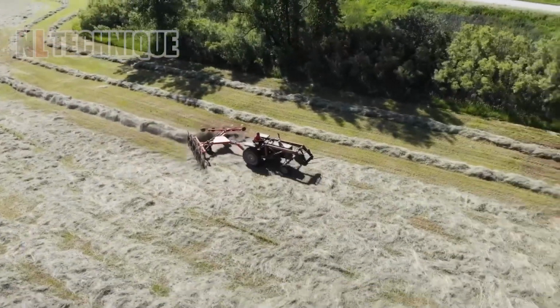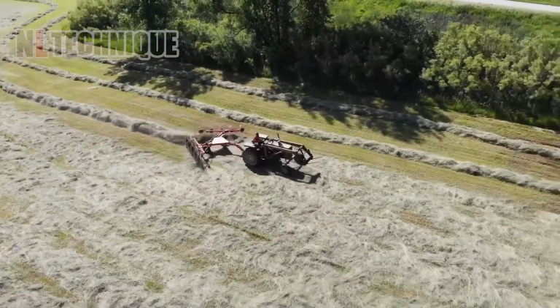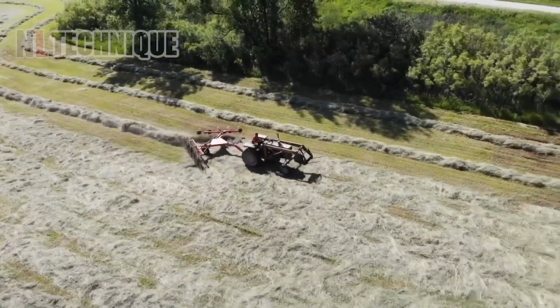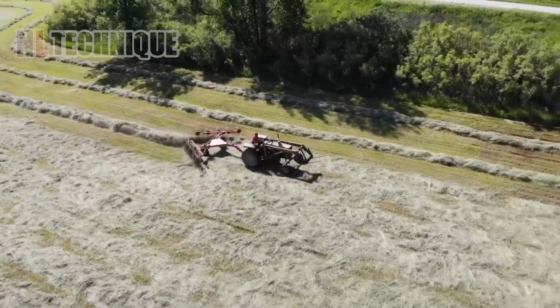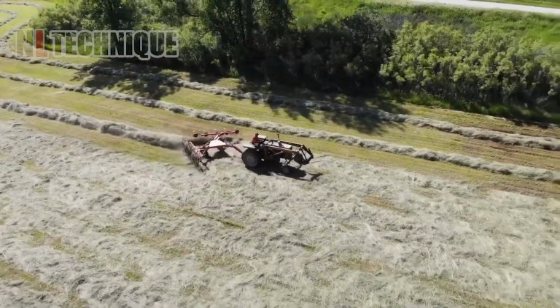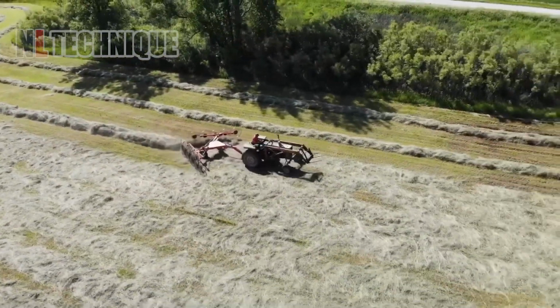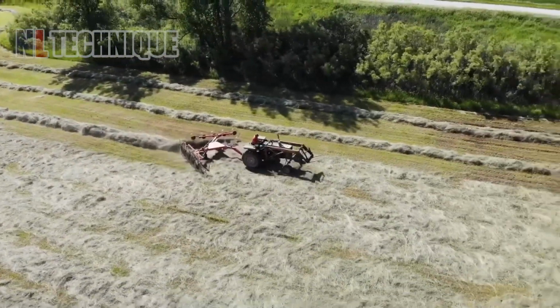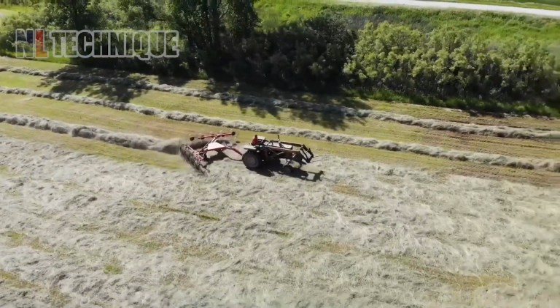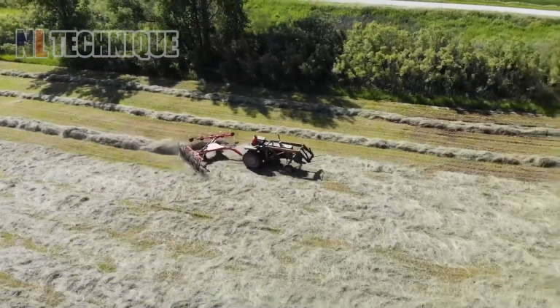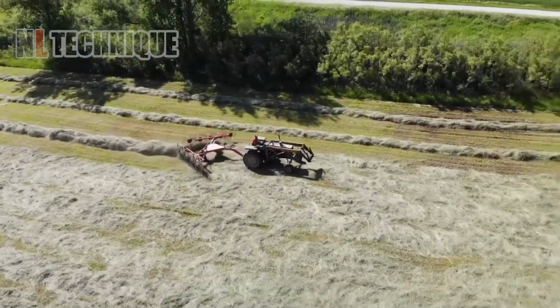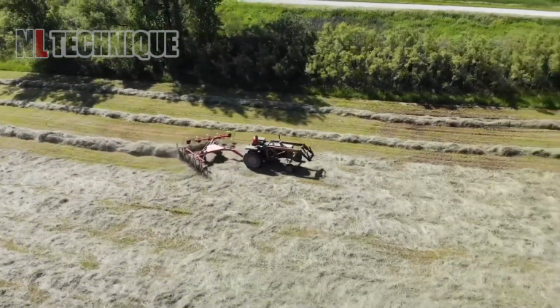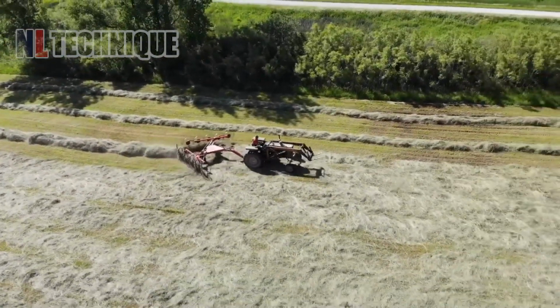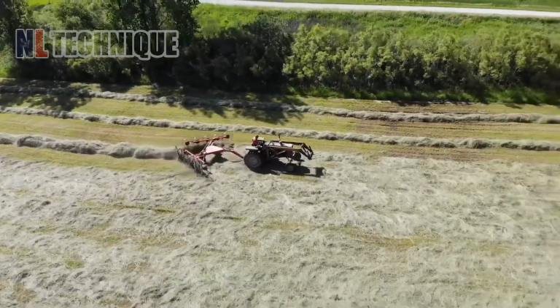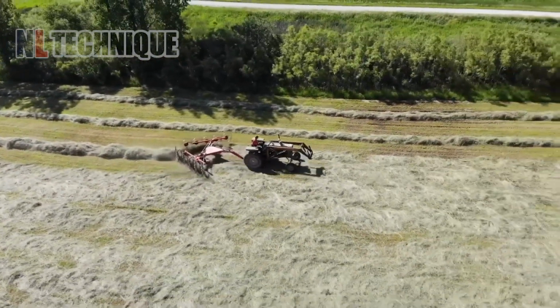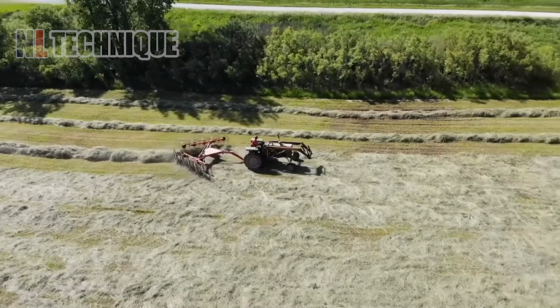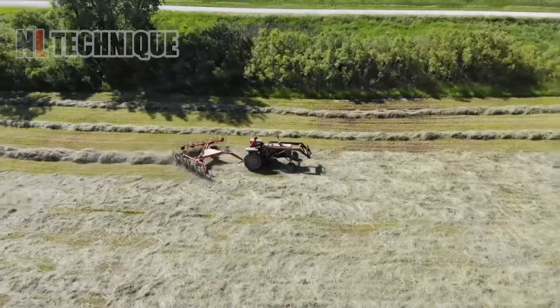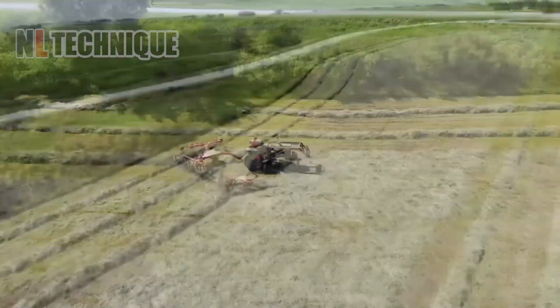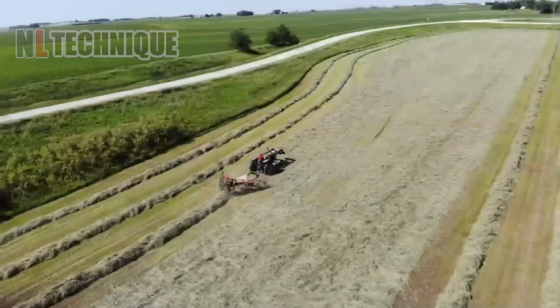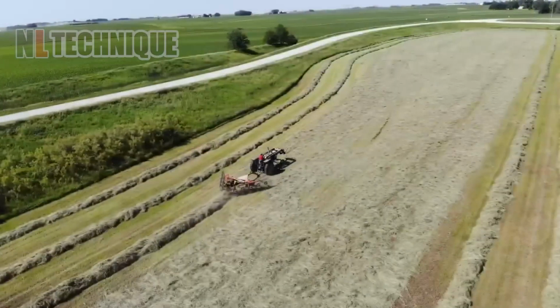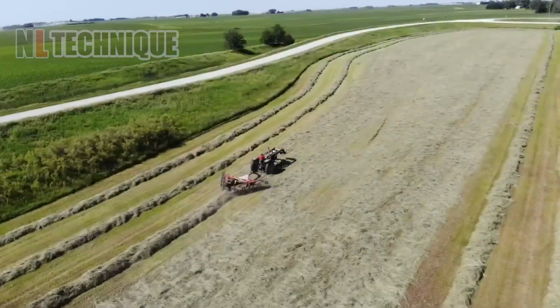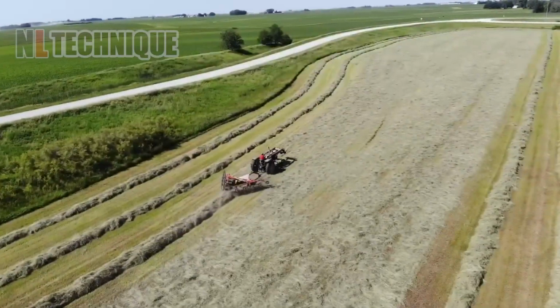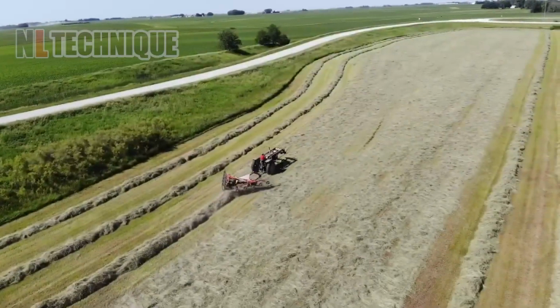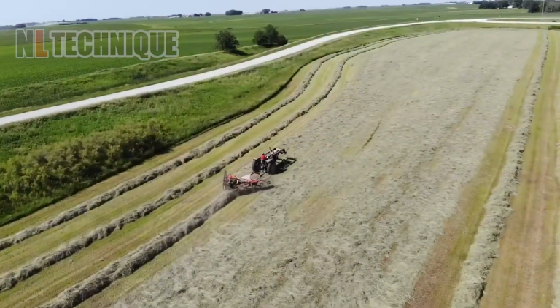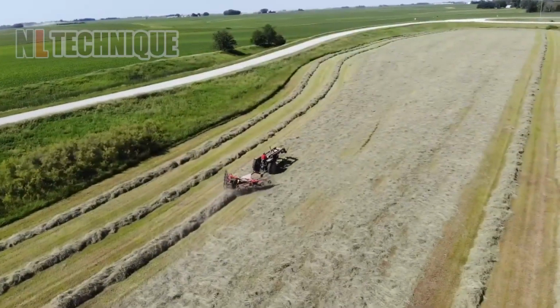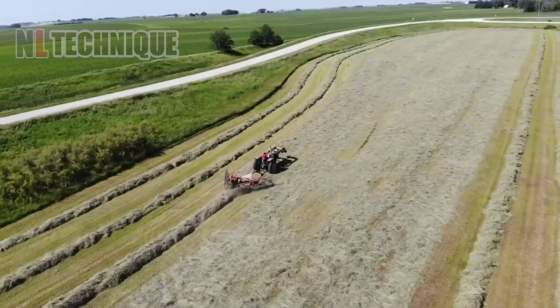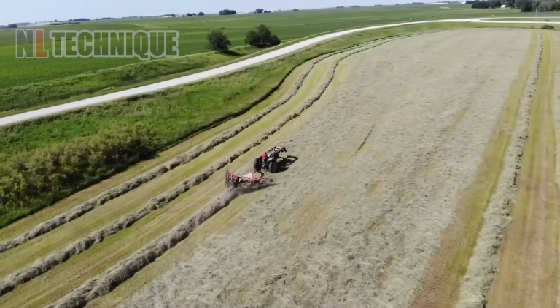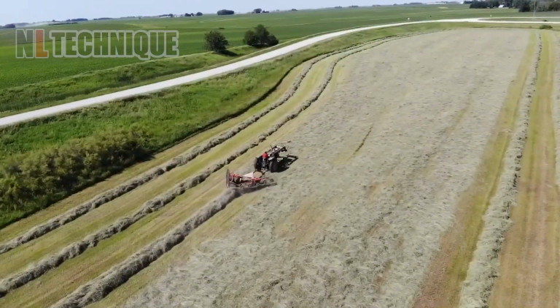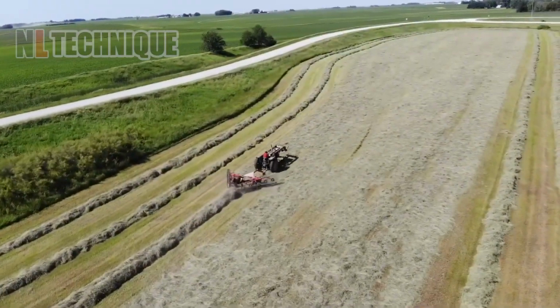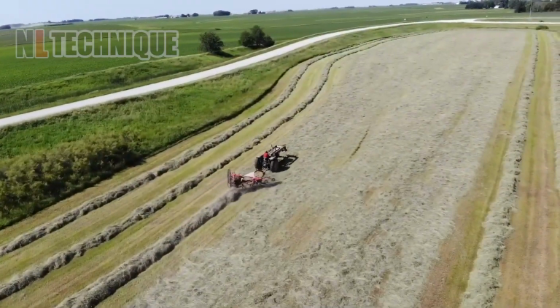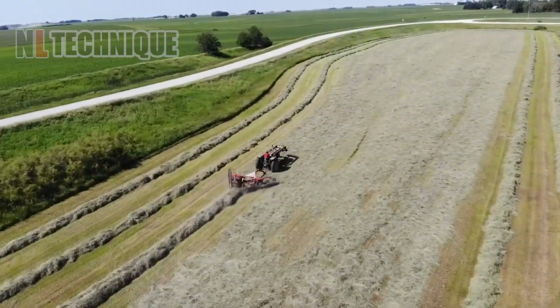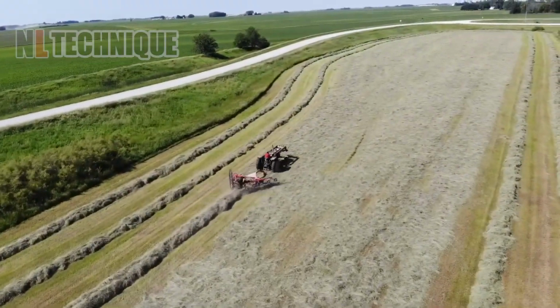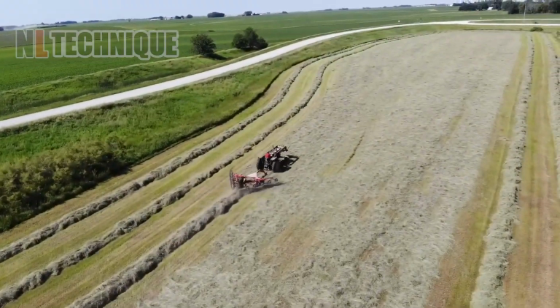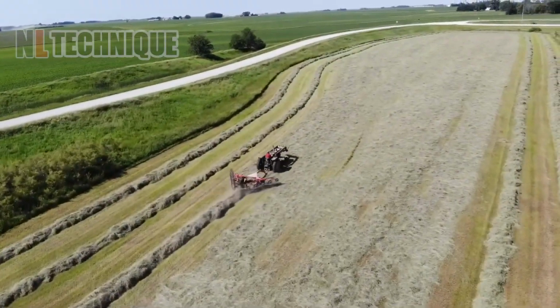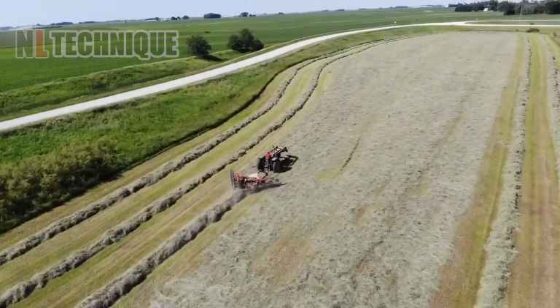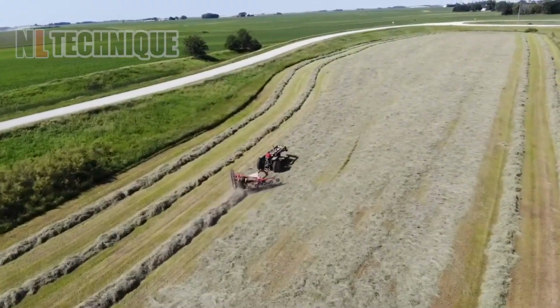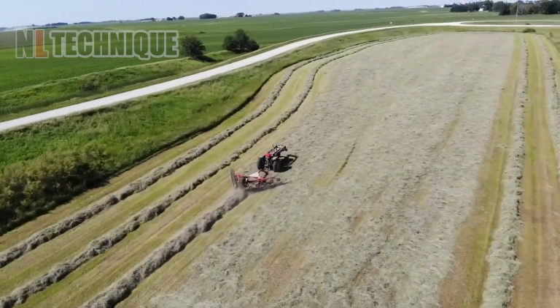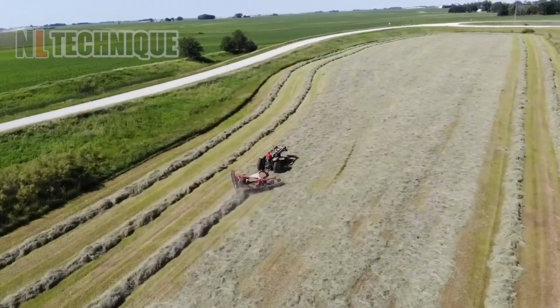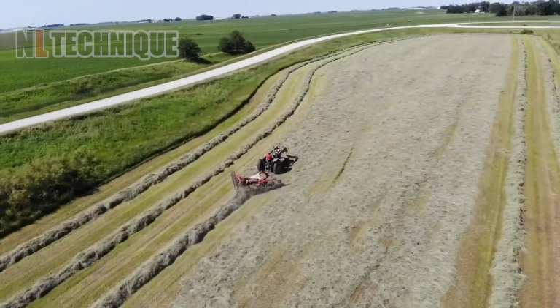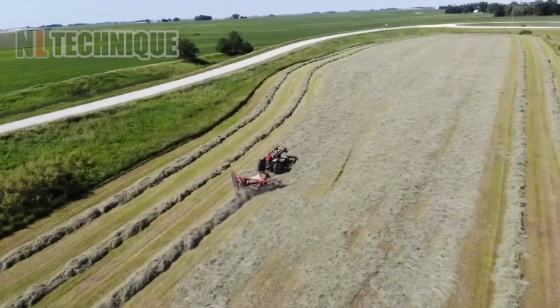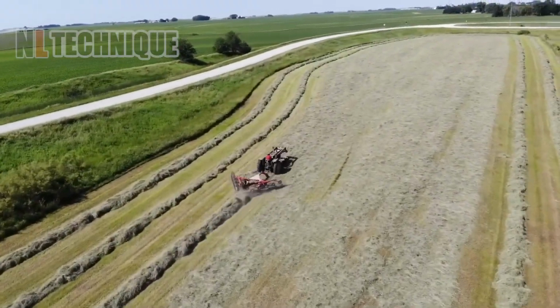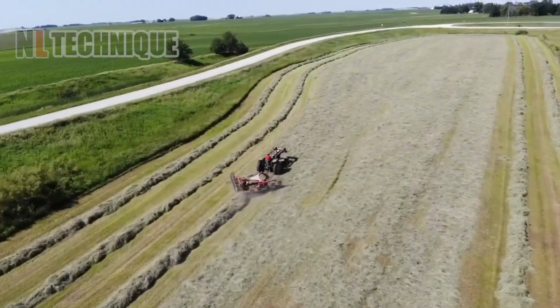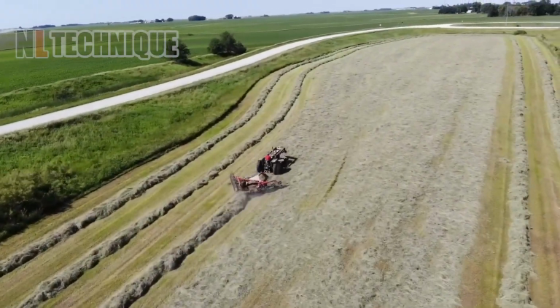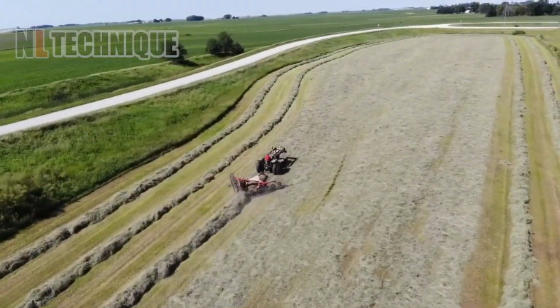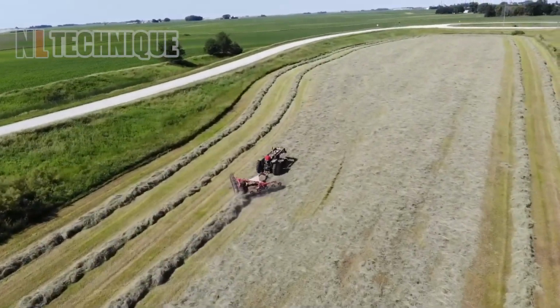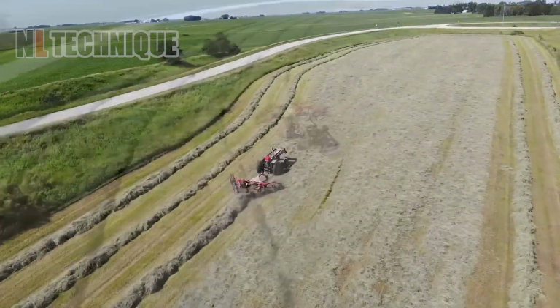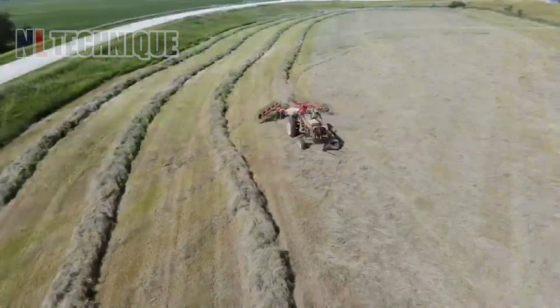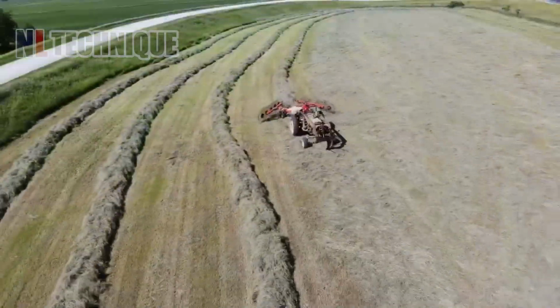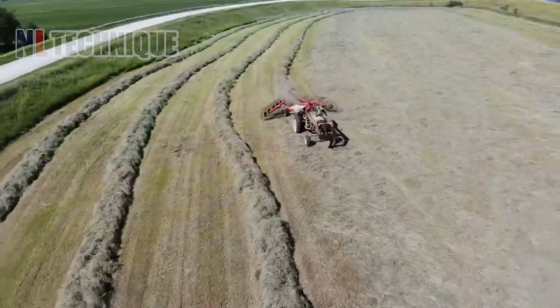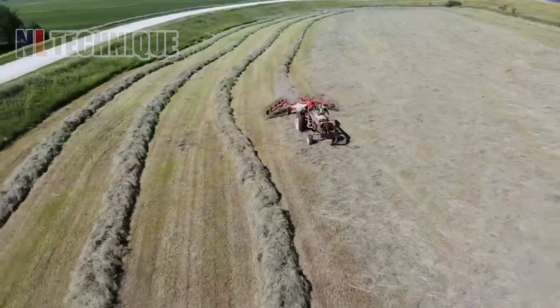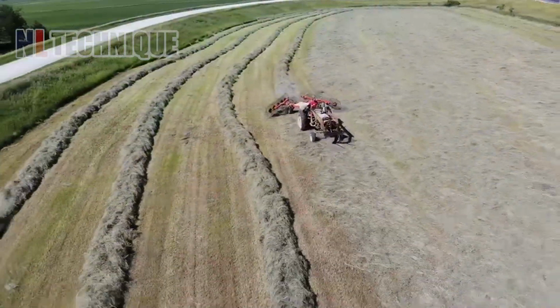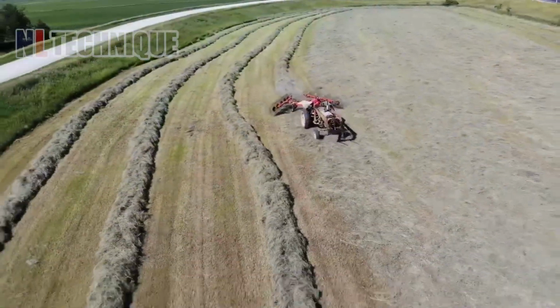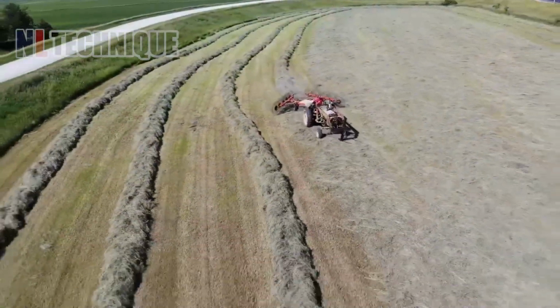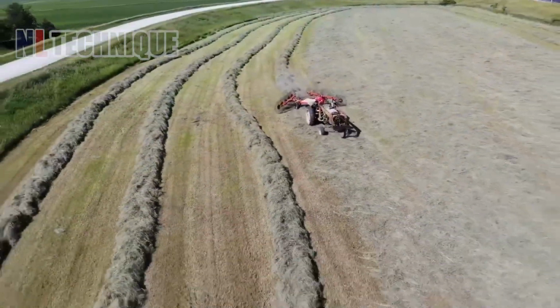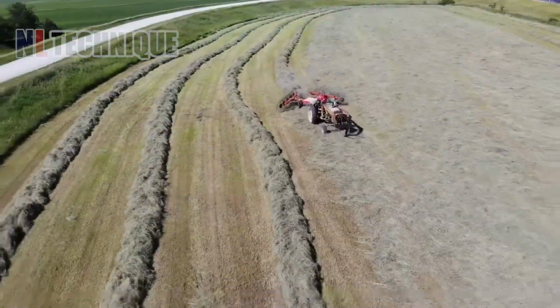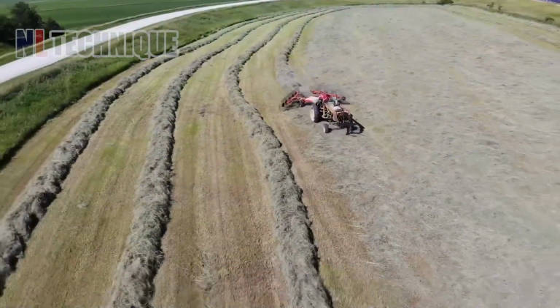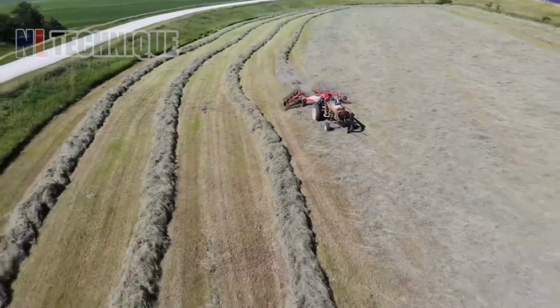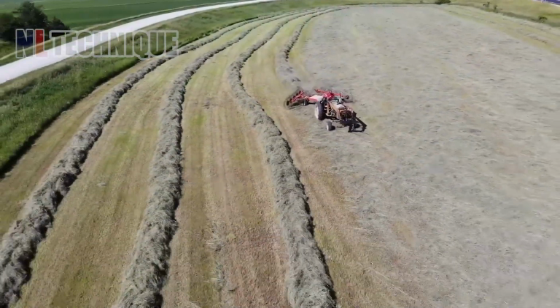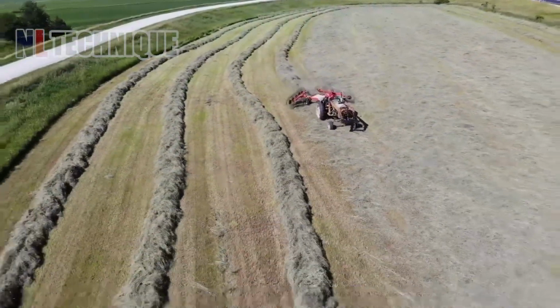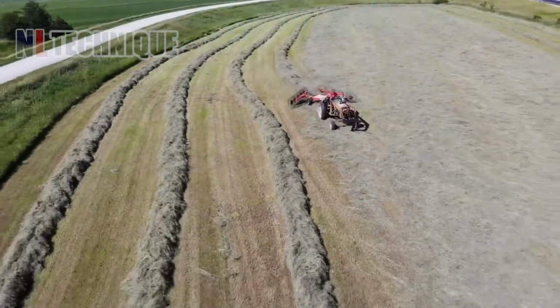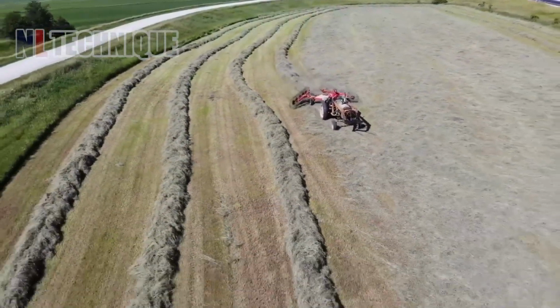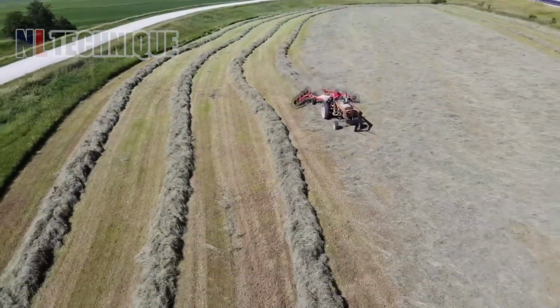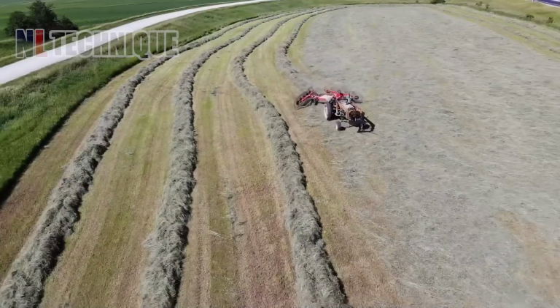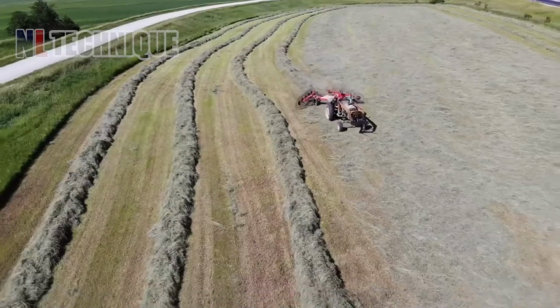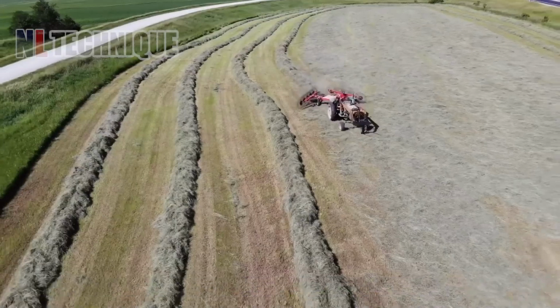Scattered hay on the field is gathered into straight neat lines thanks to this one-of-a-kind rake machine.